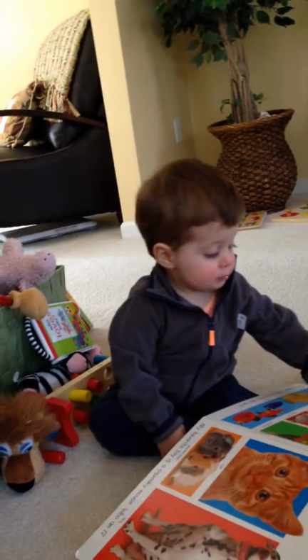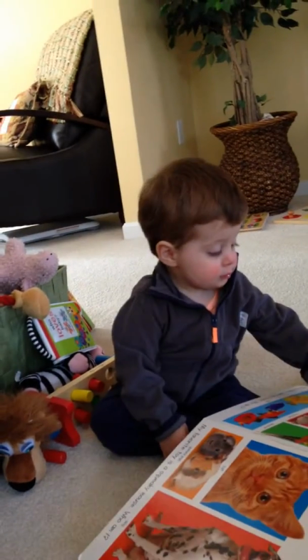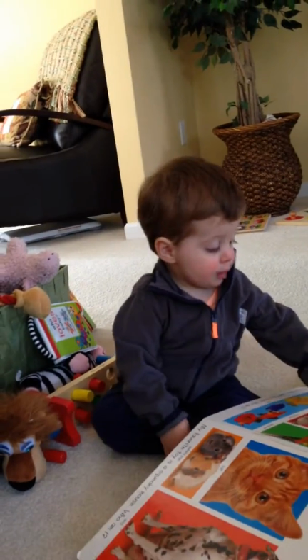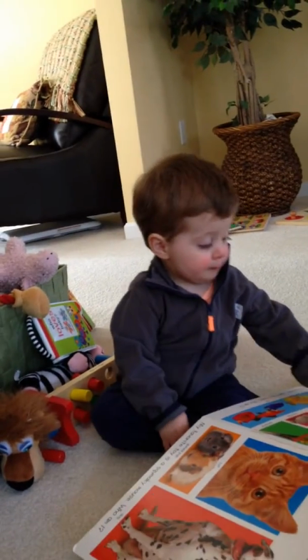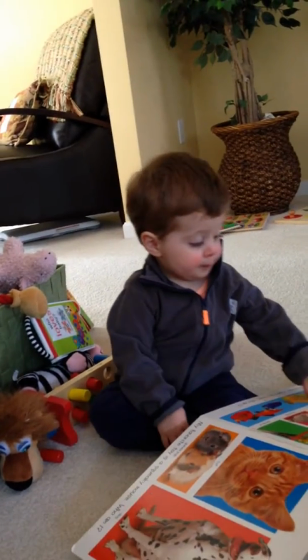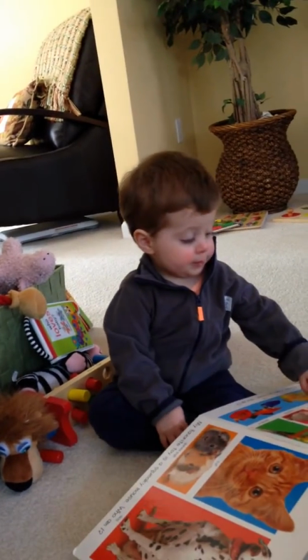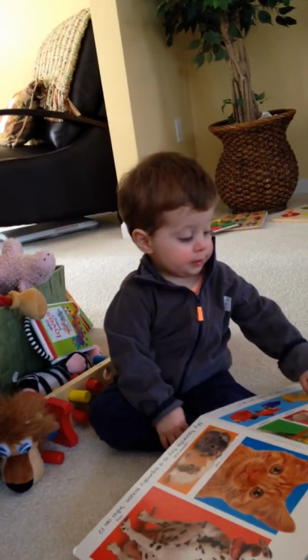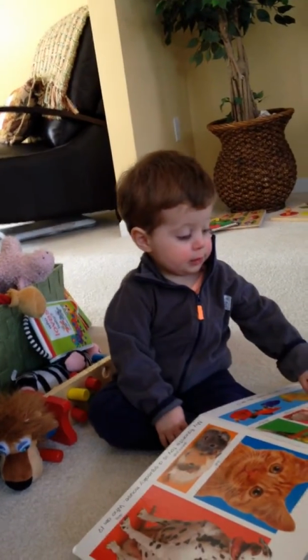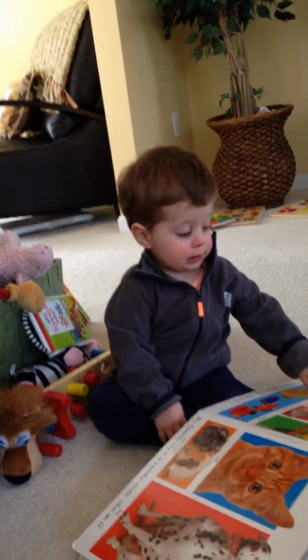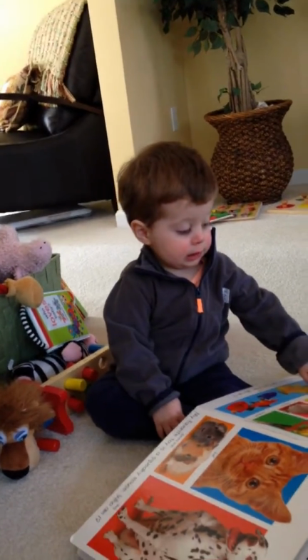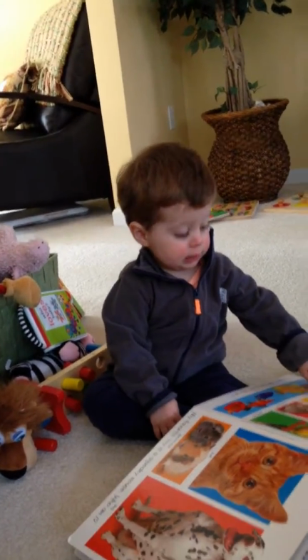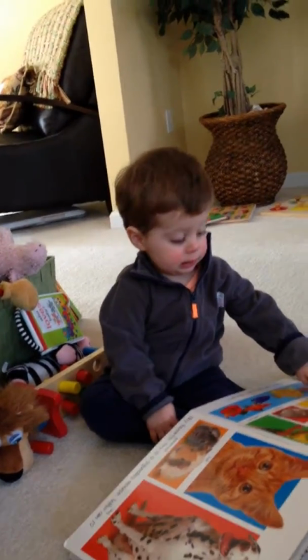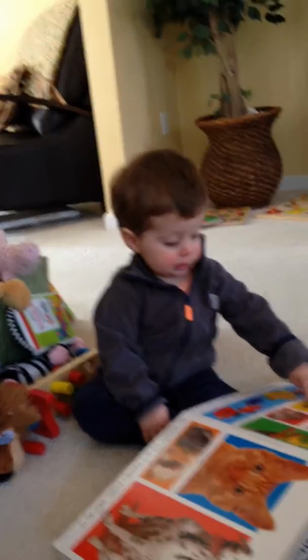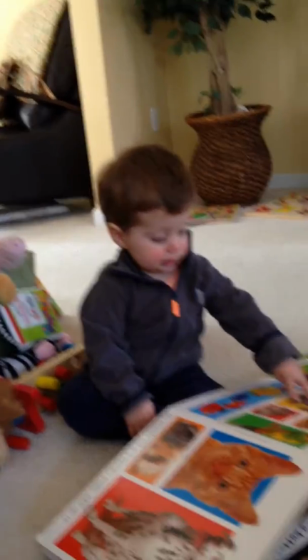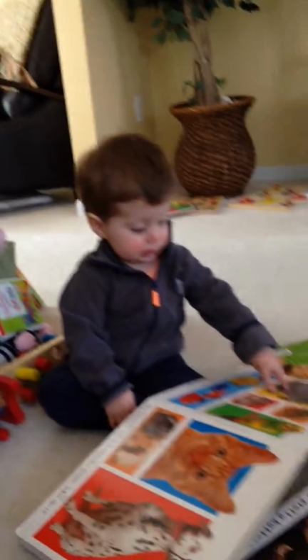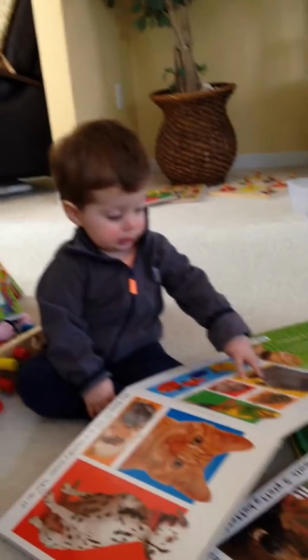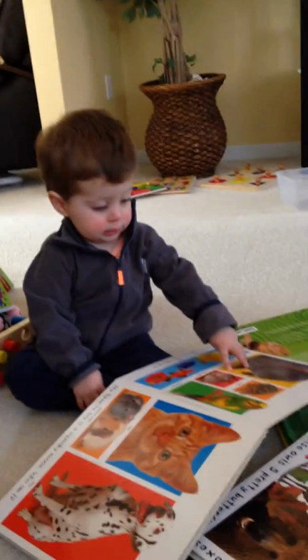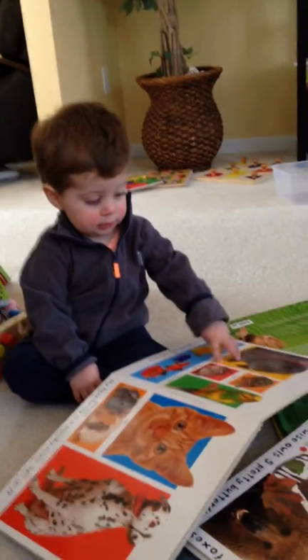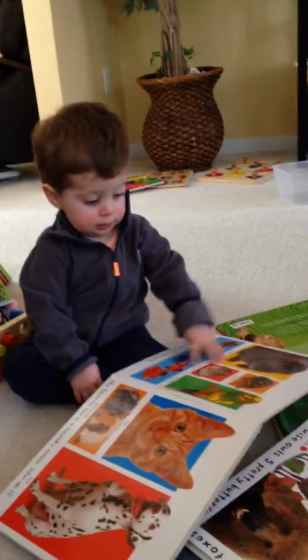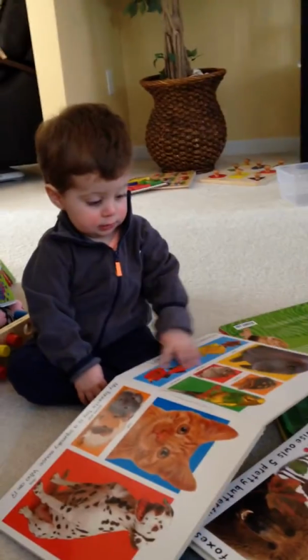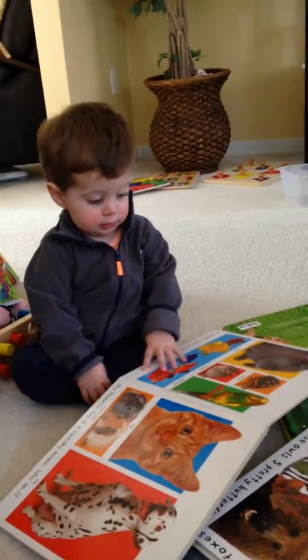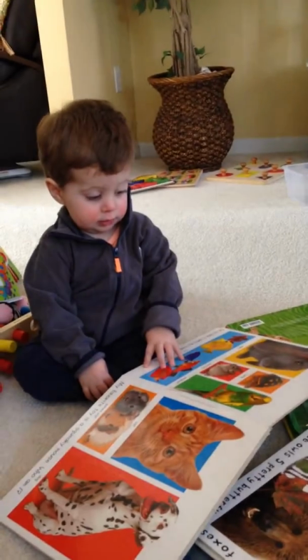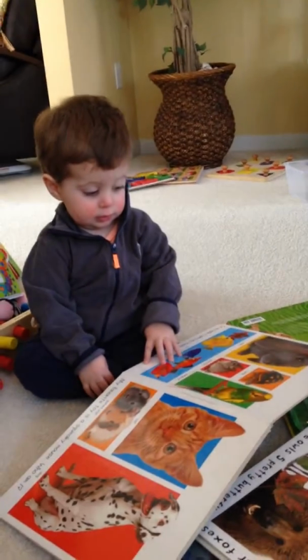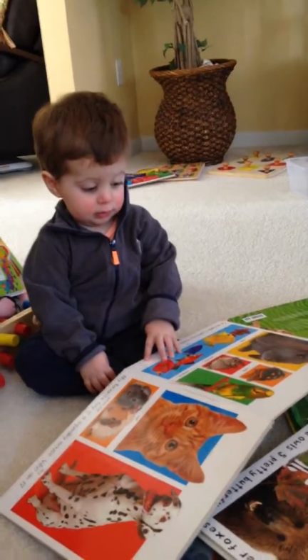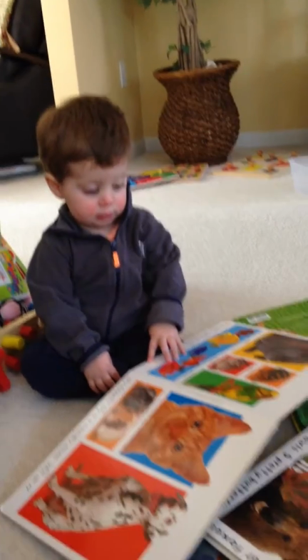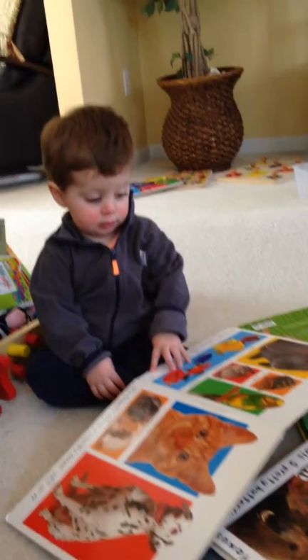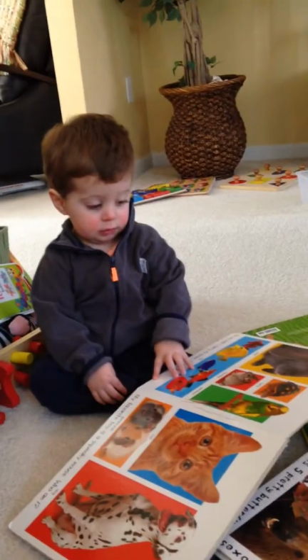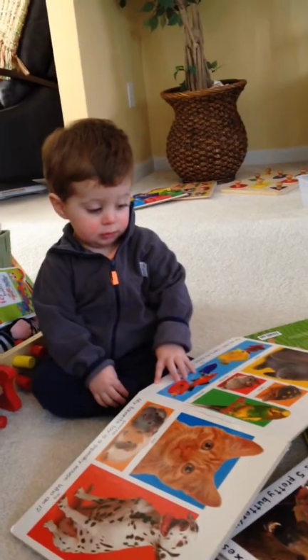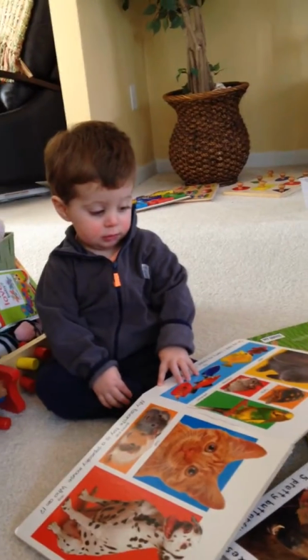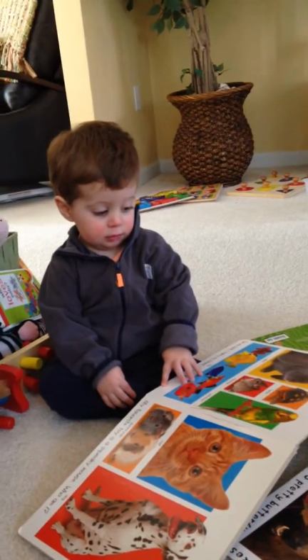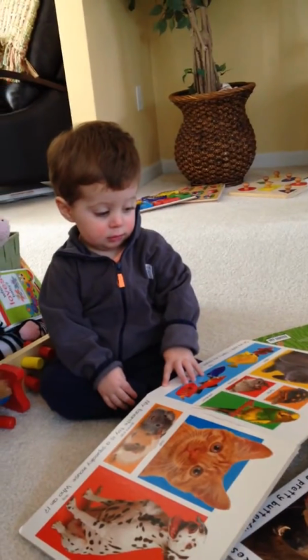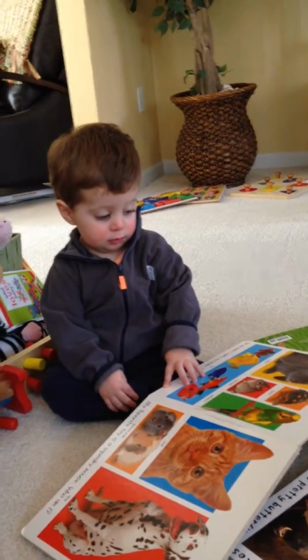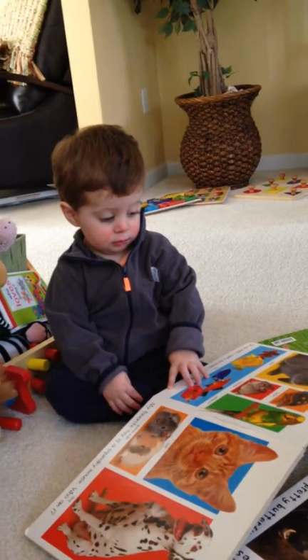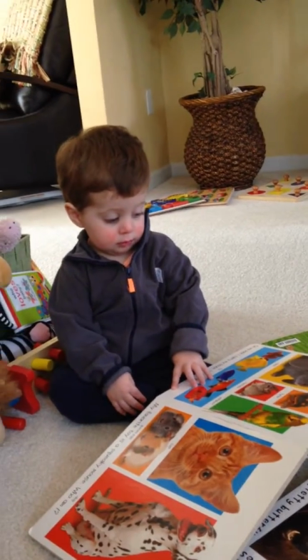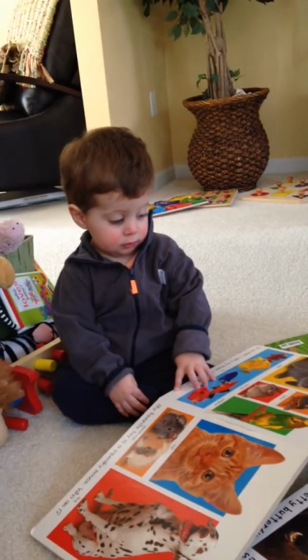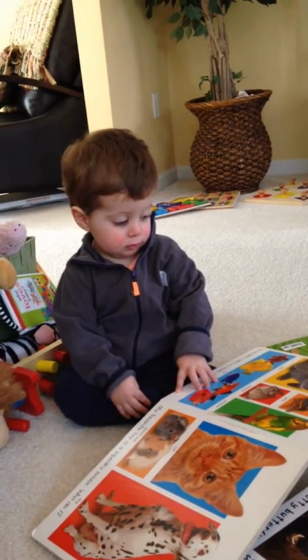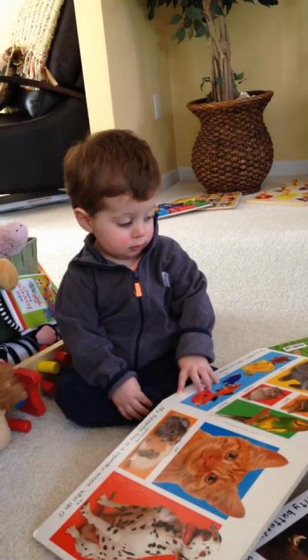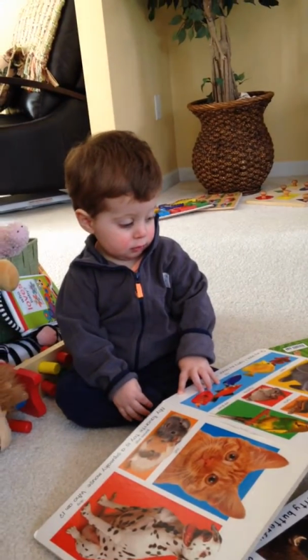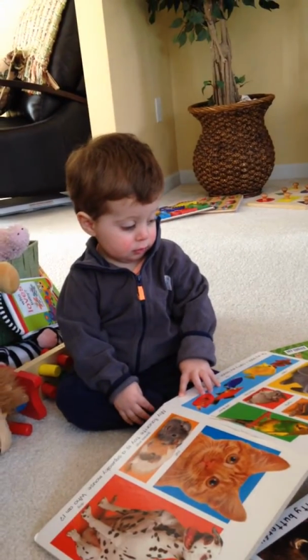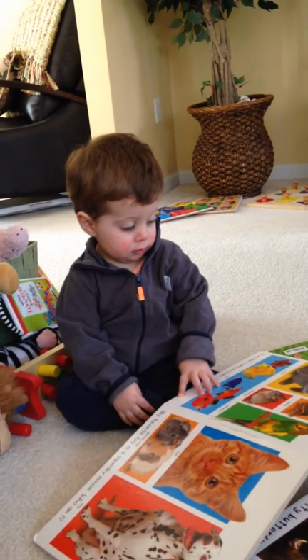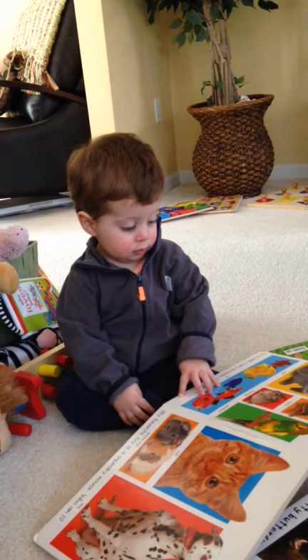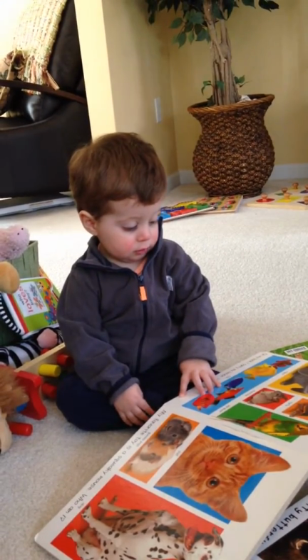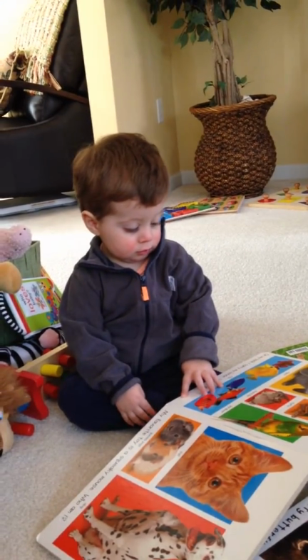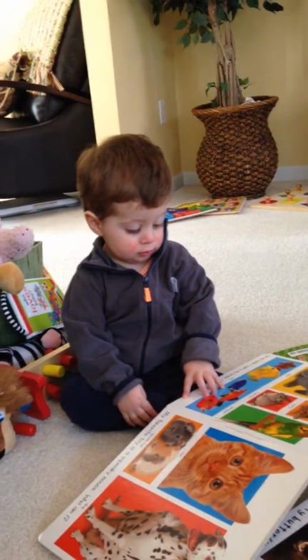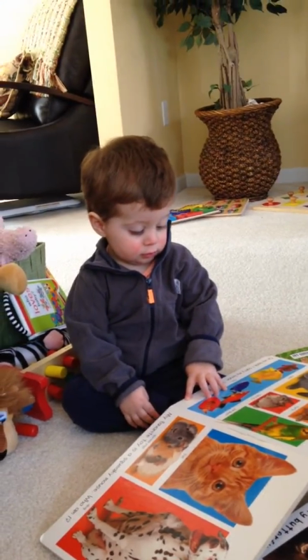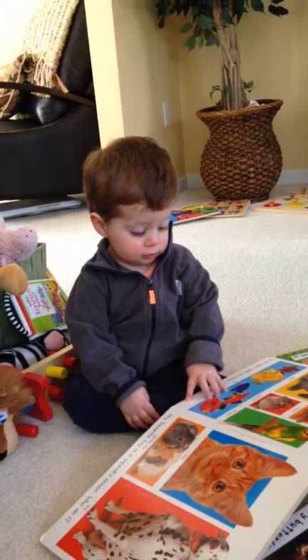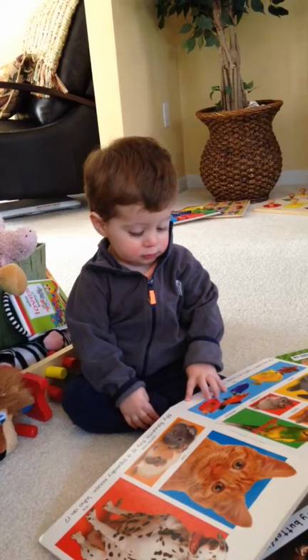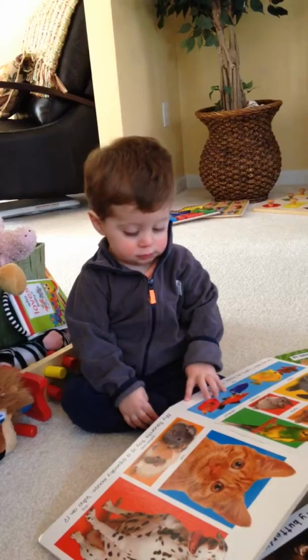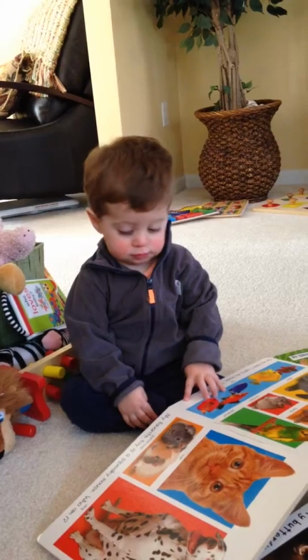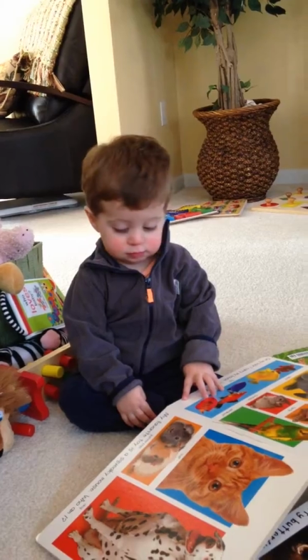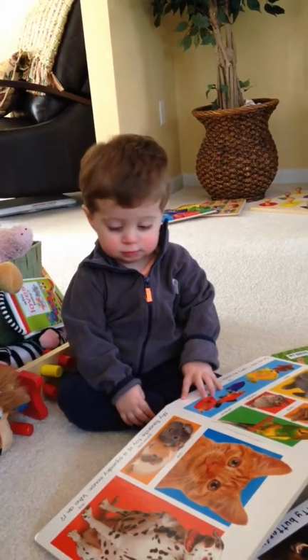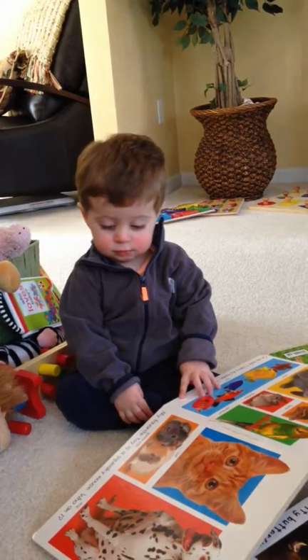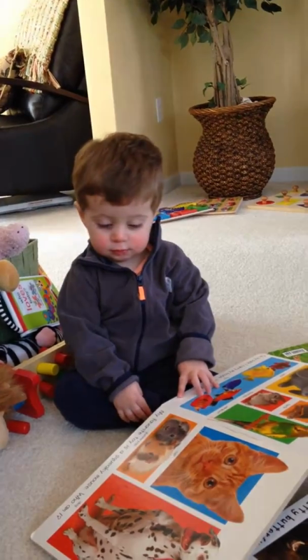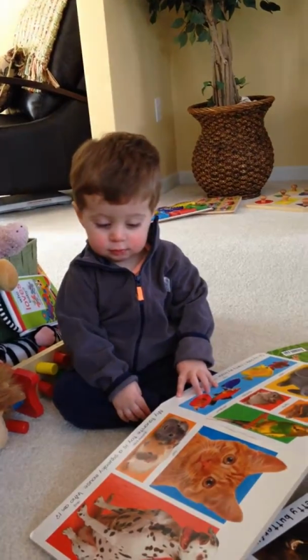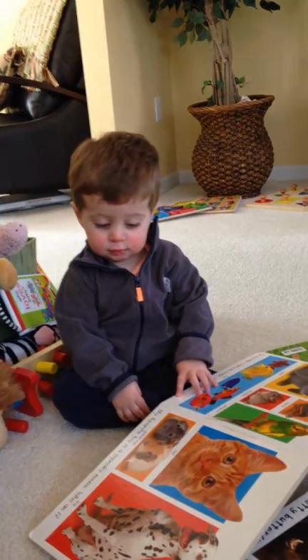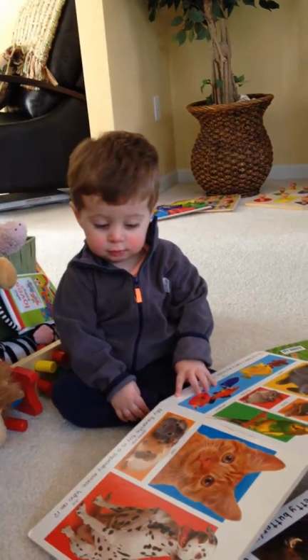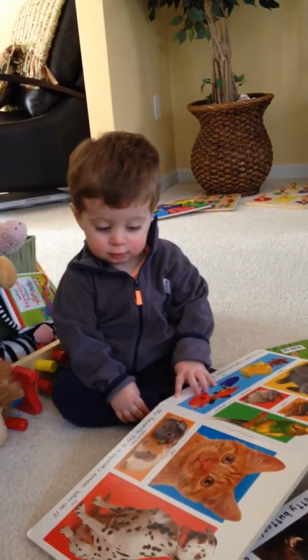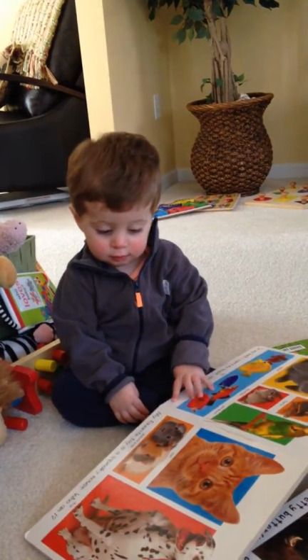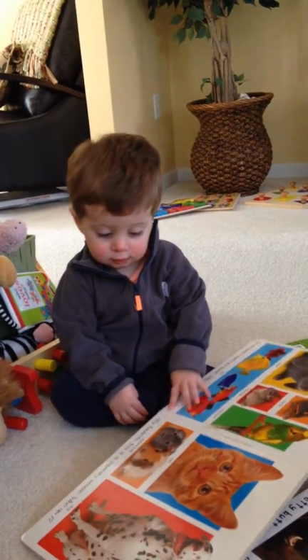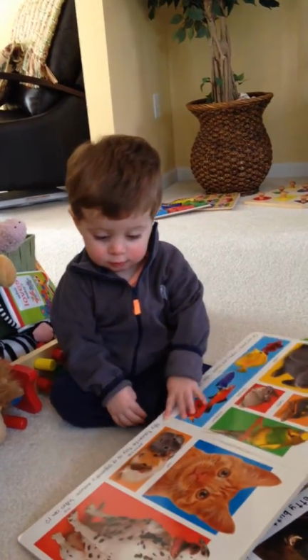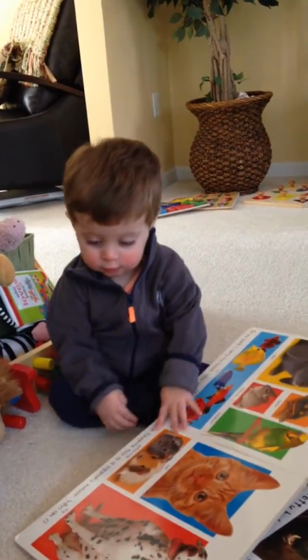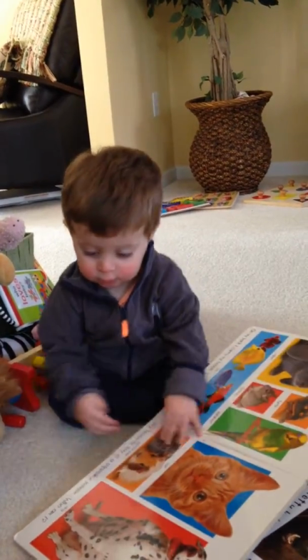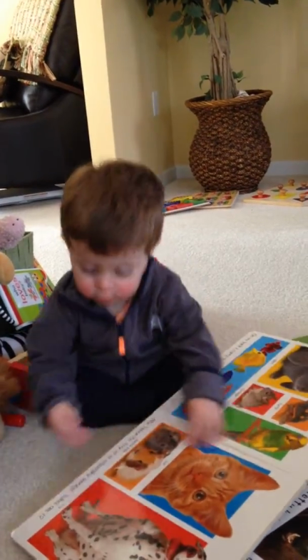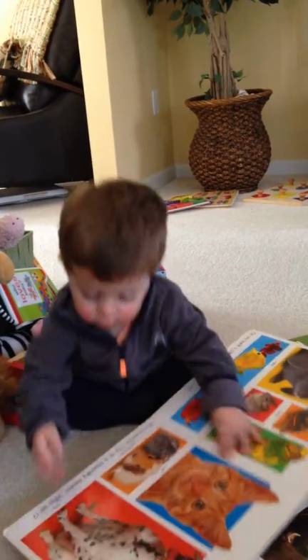Rabbit. Rabbit, yes. What do rabbits do? Do they go hop, hop, hop?